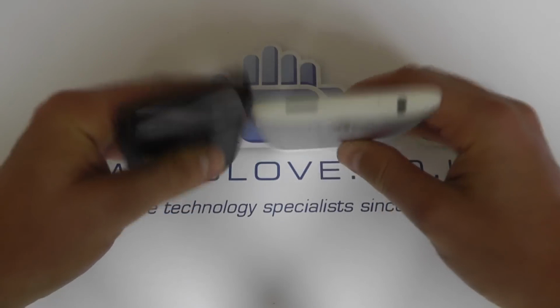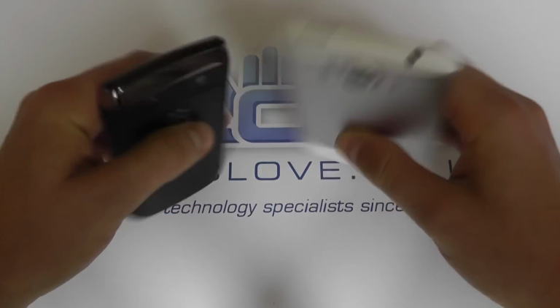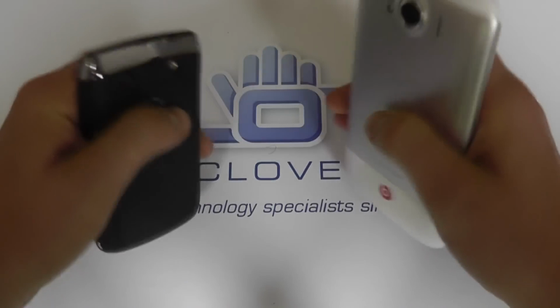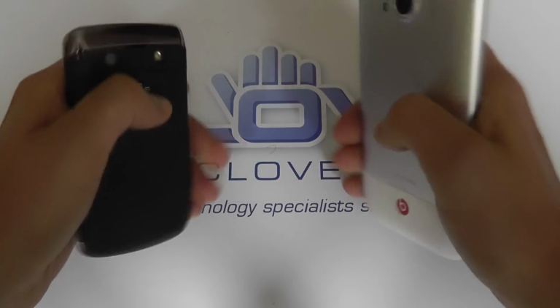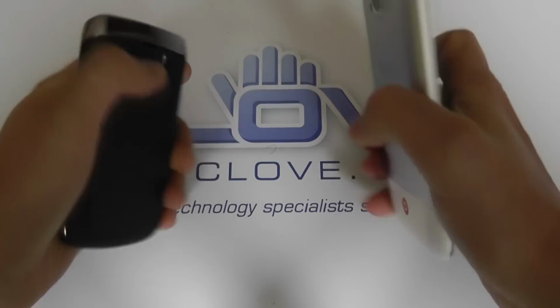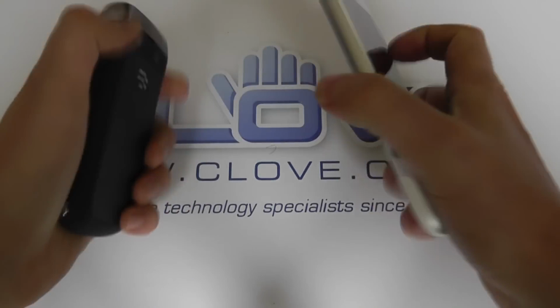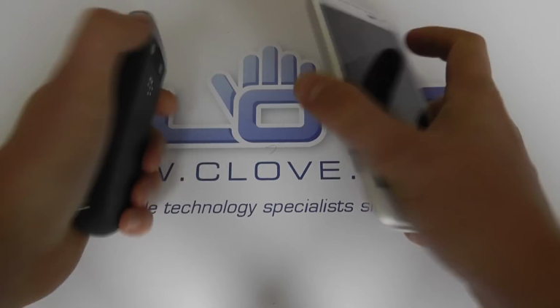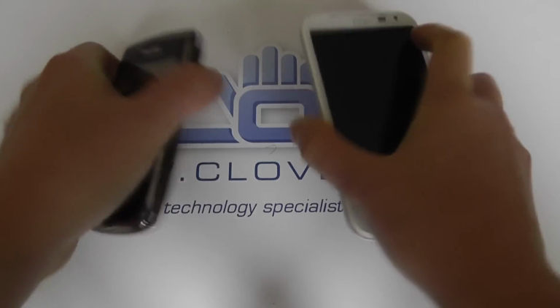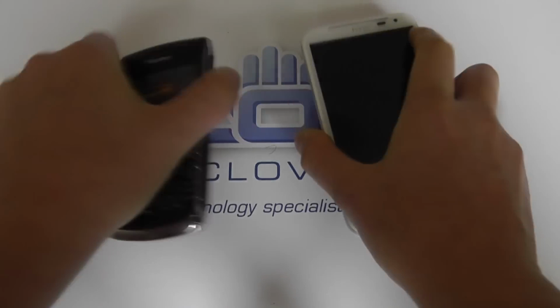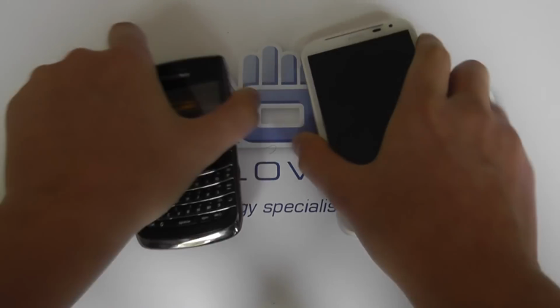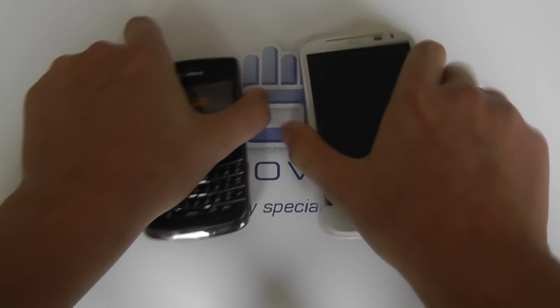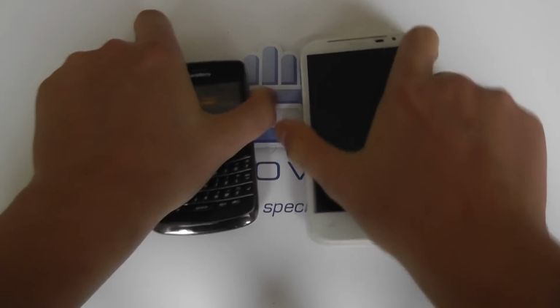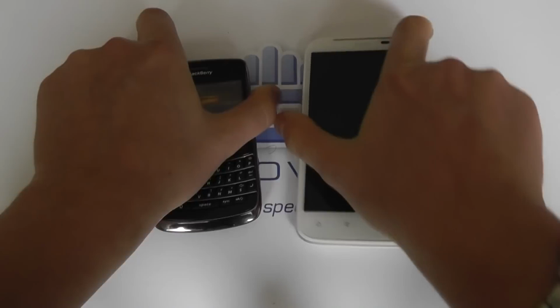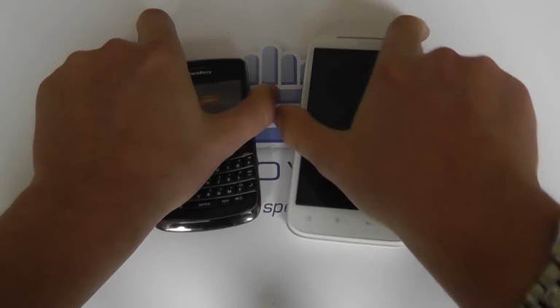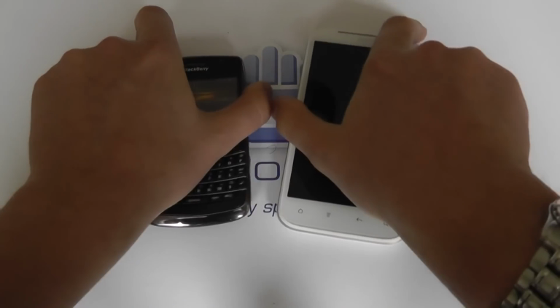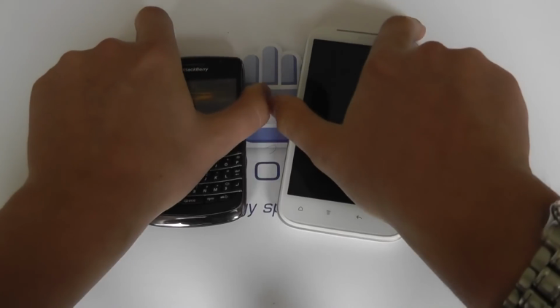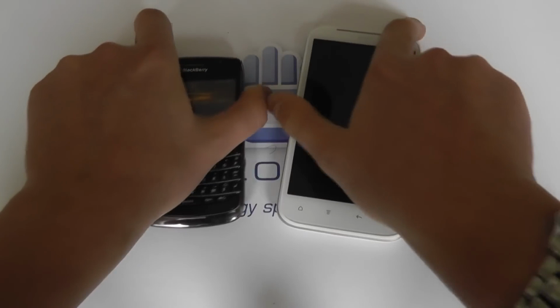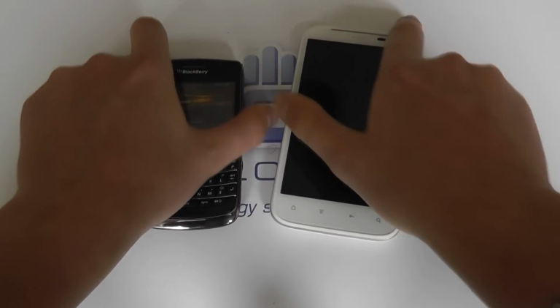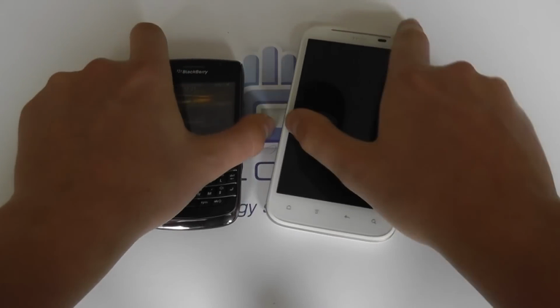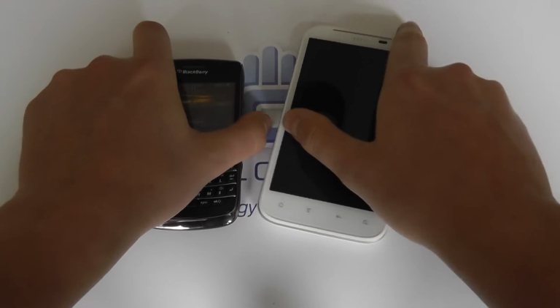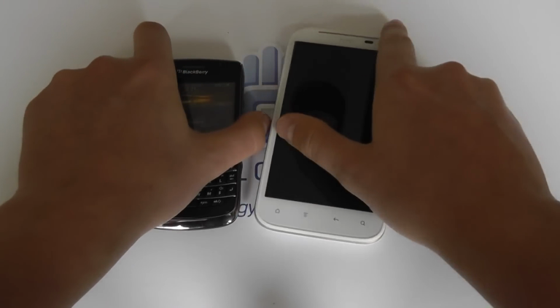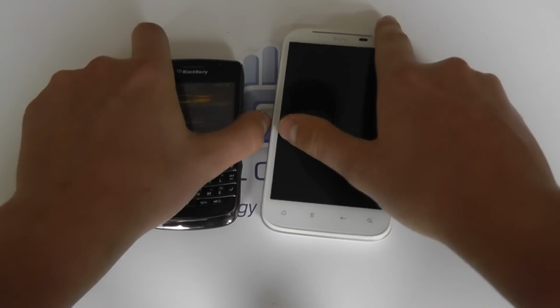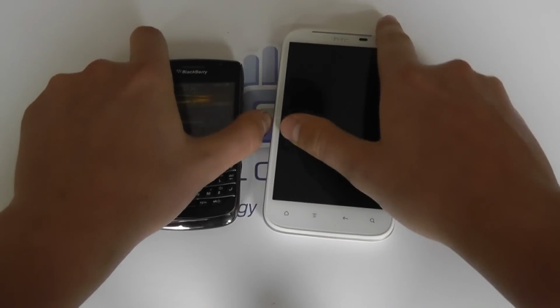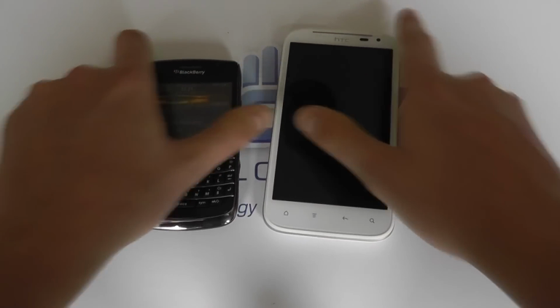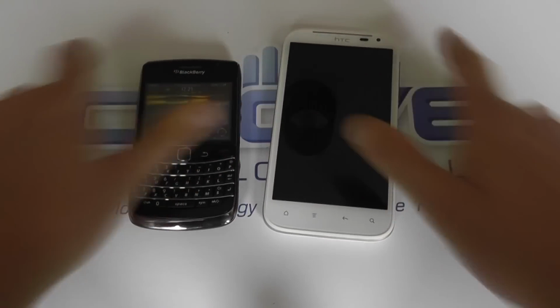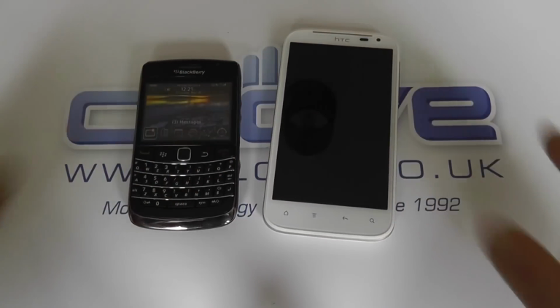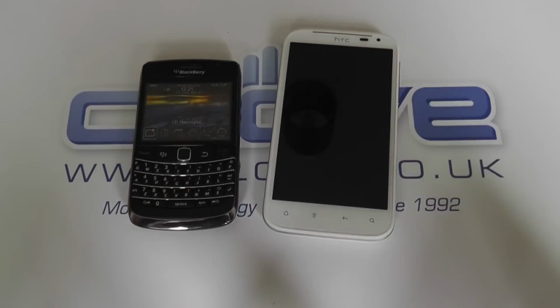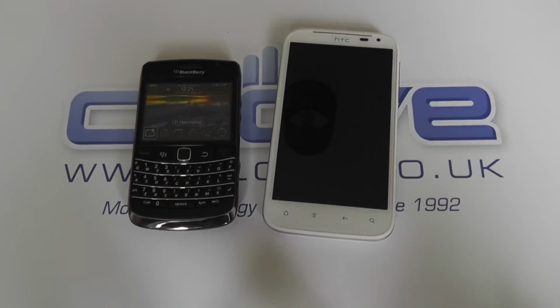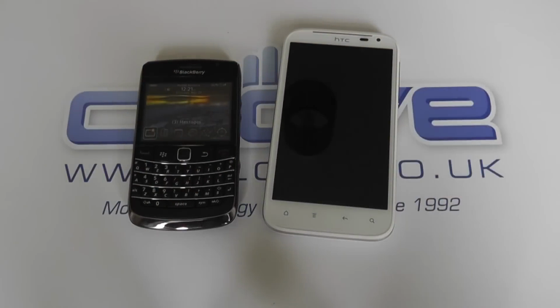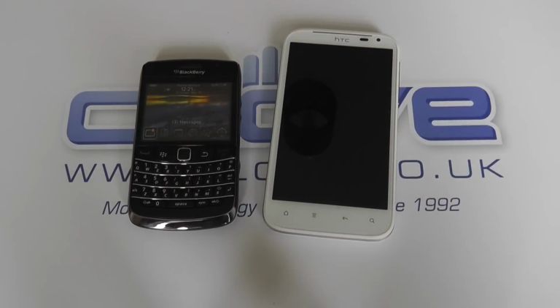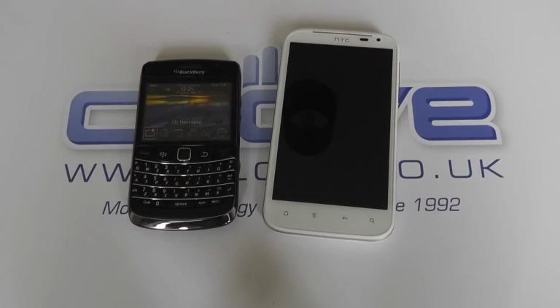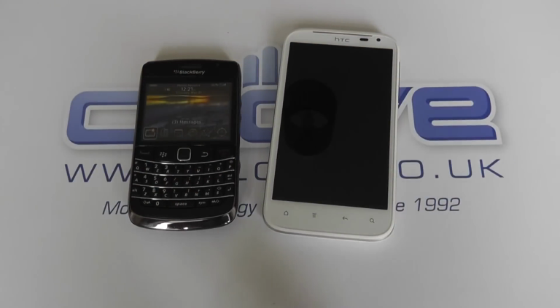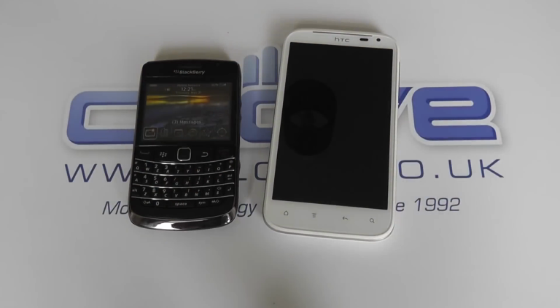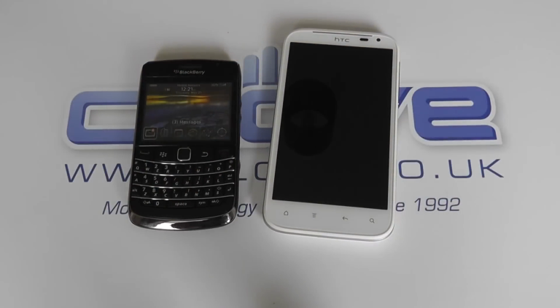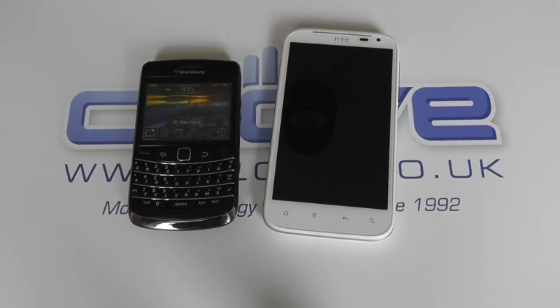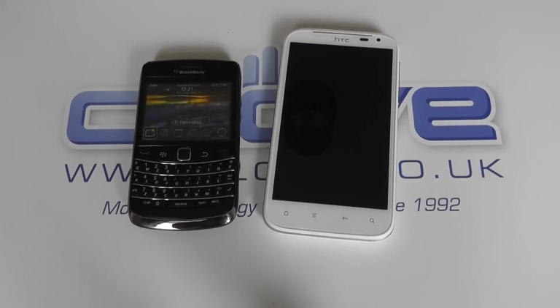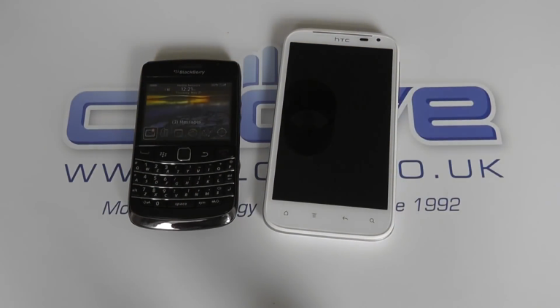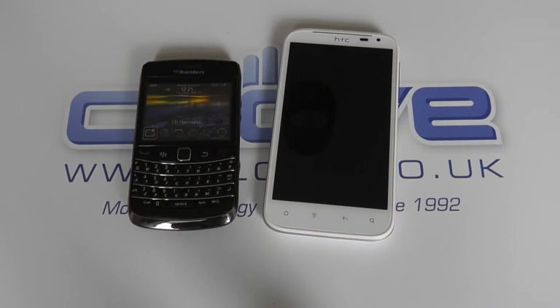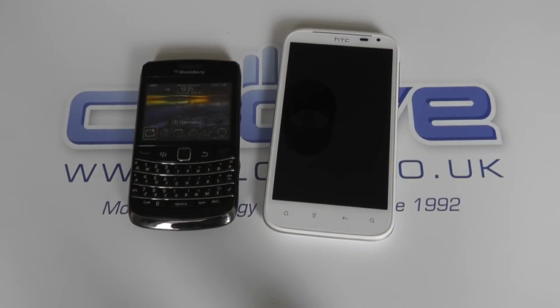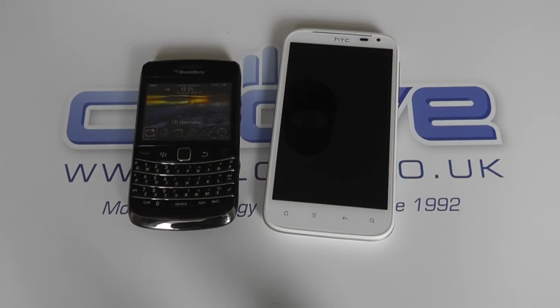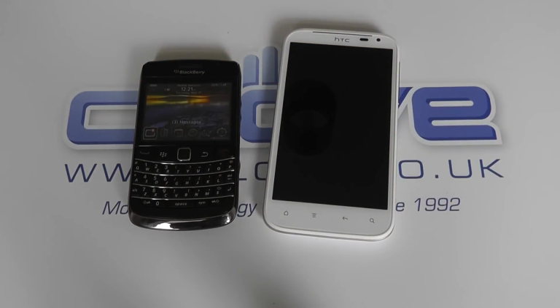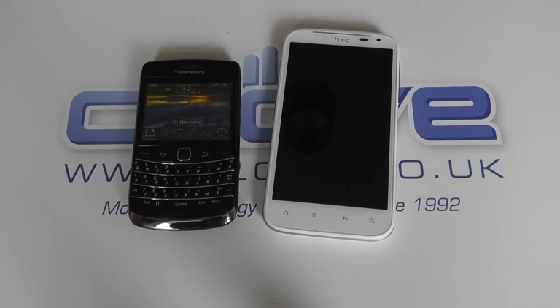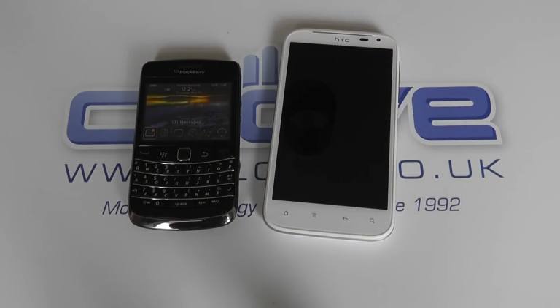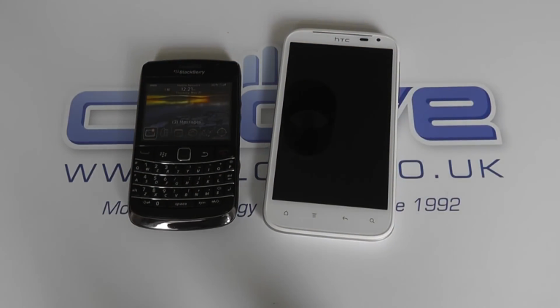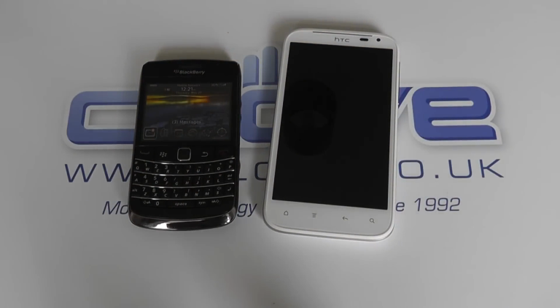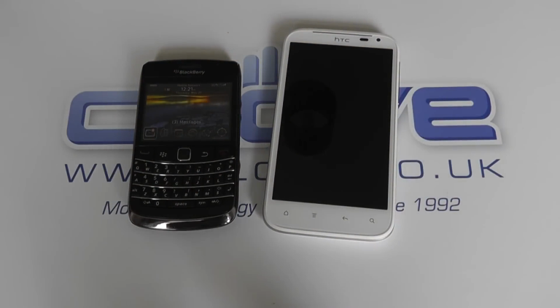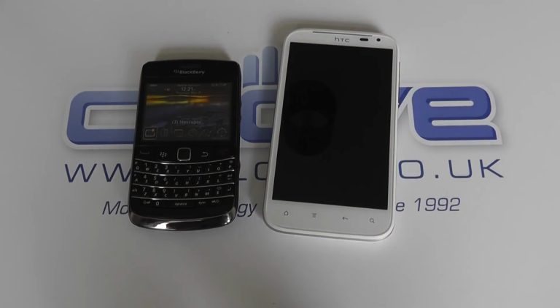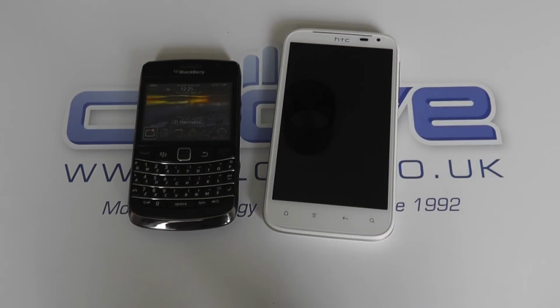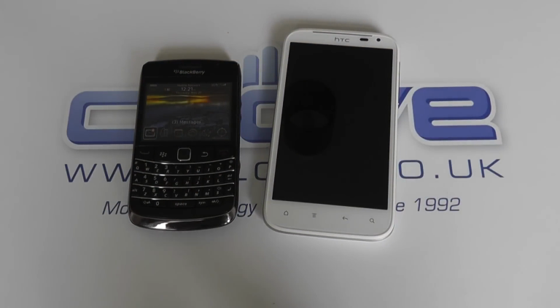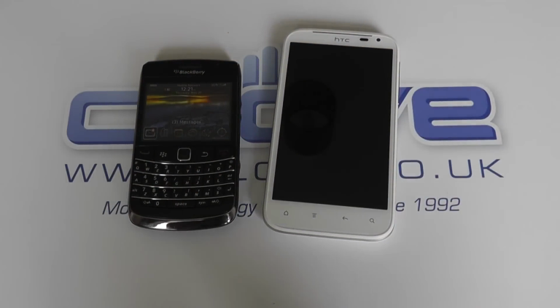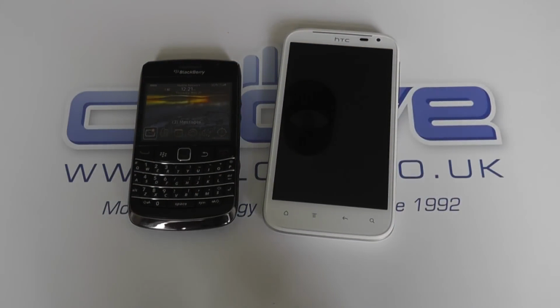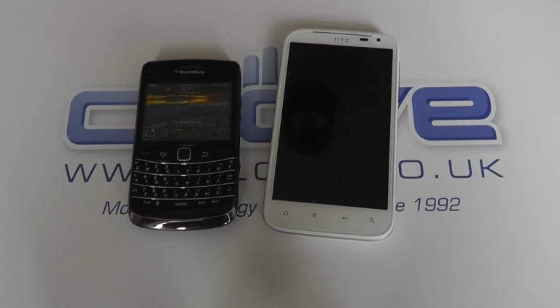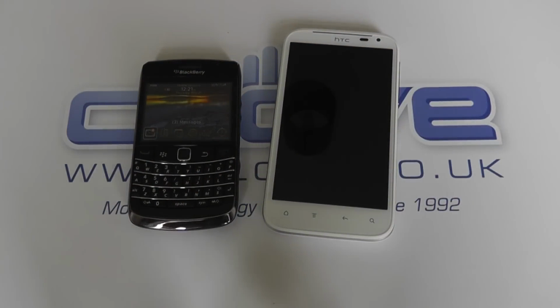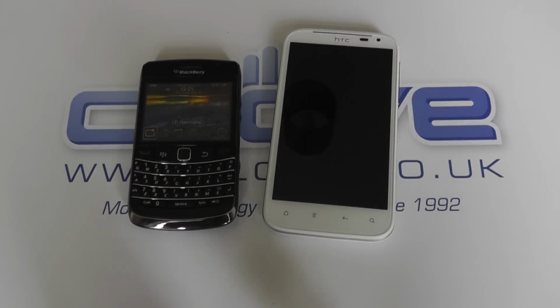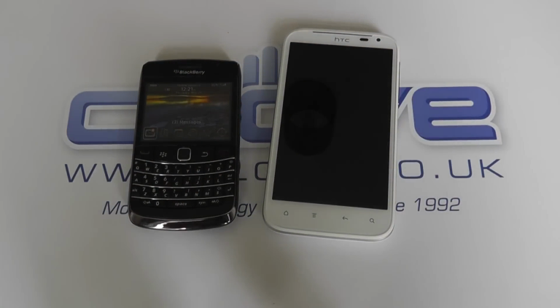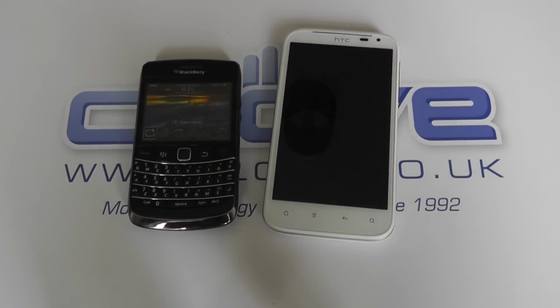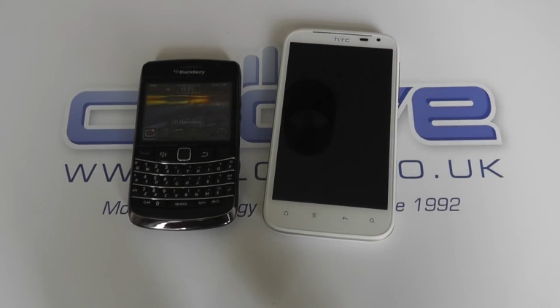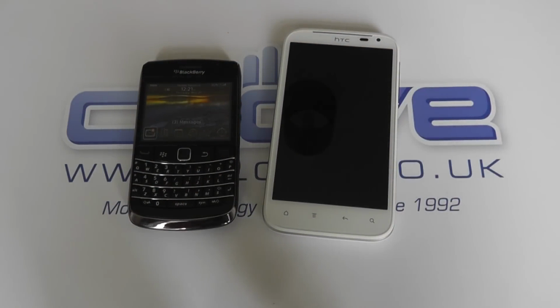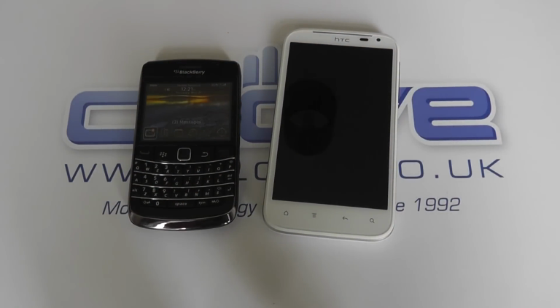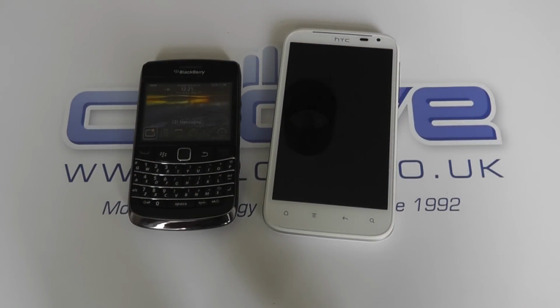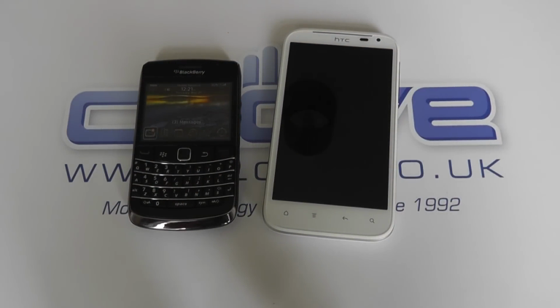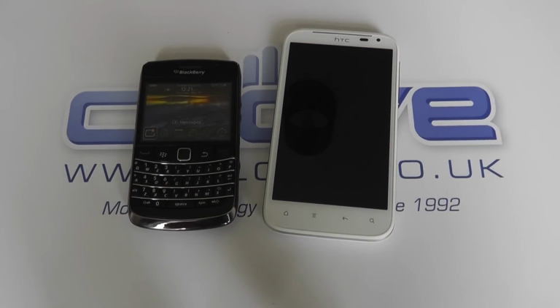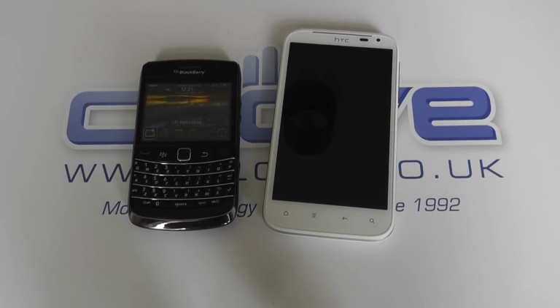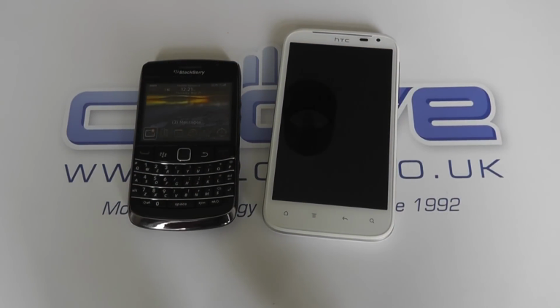So there it is. Just some quick comparison videos in terms of hardware of the Sensation XL against other devices.